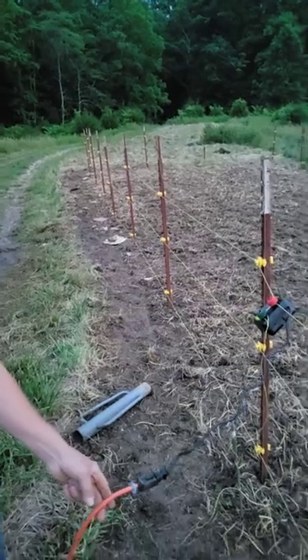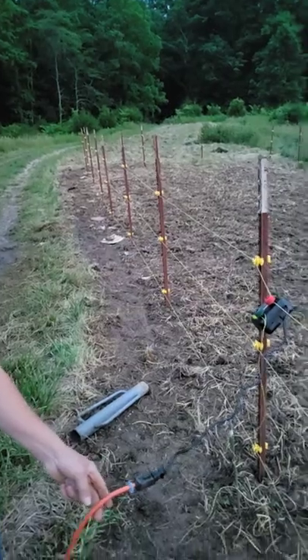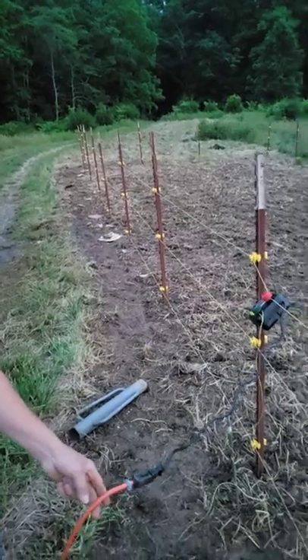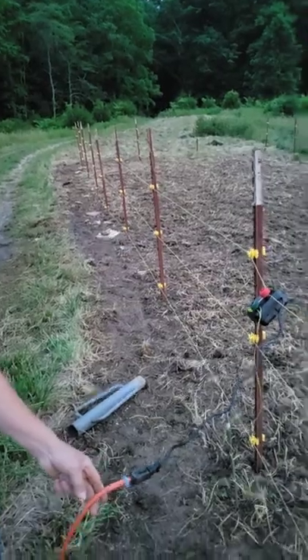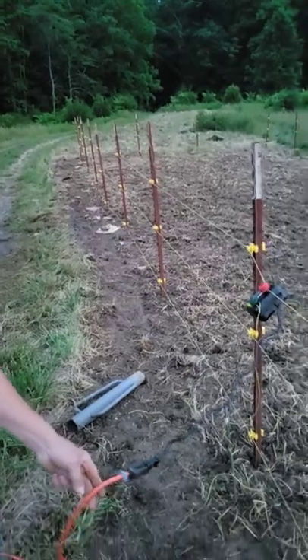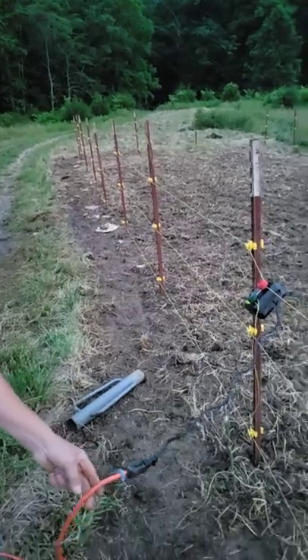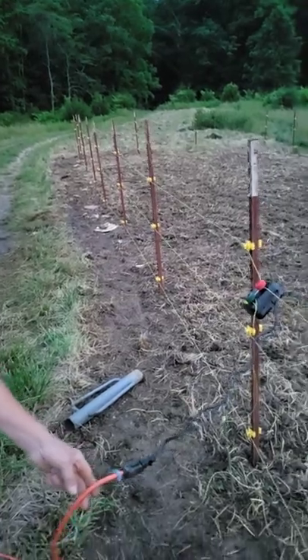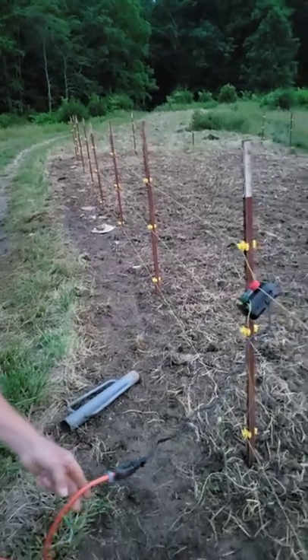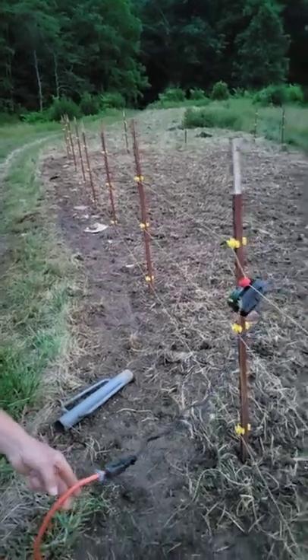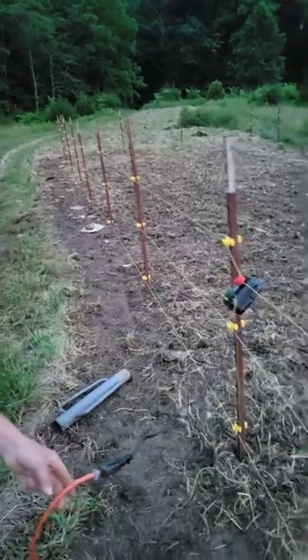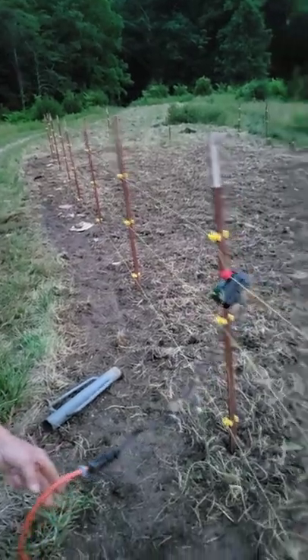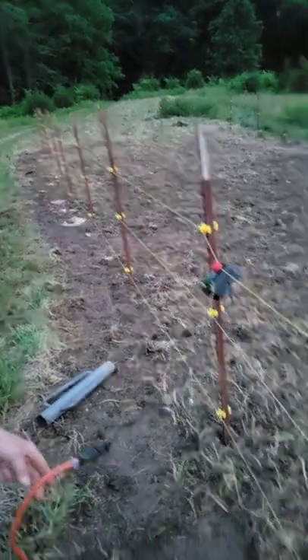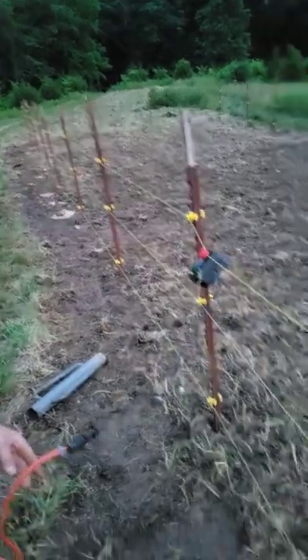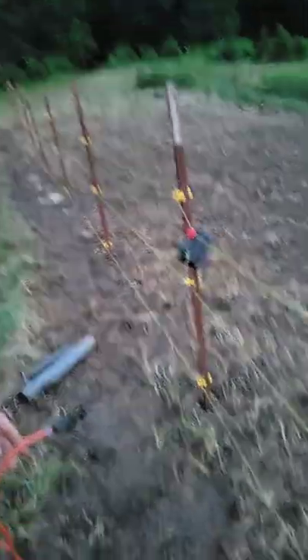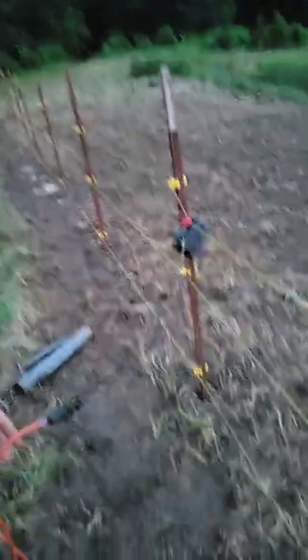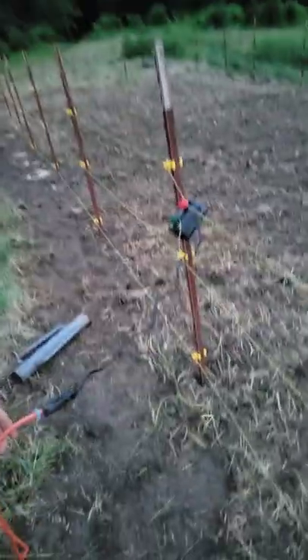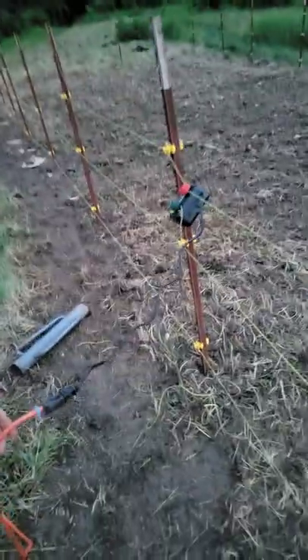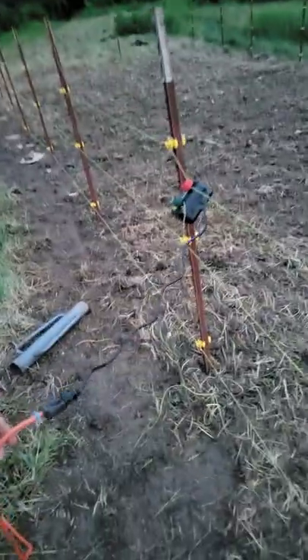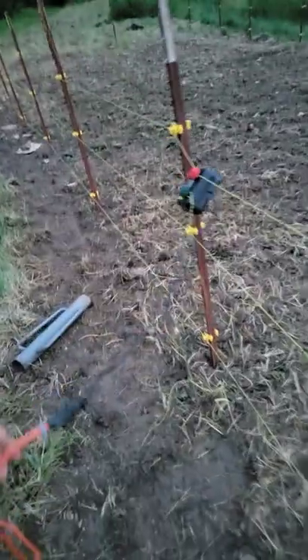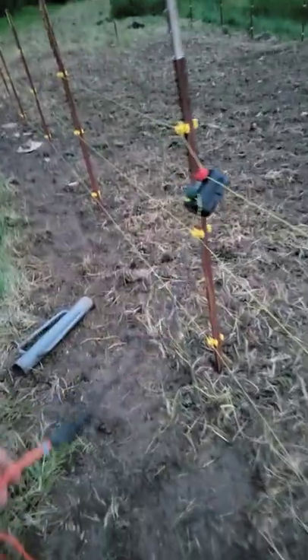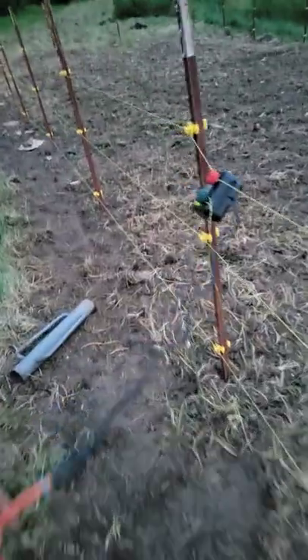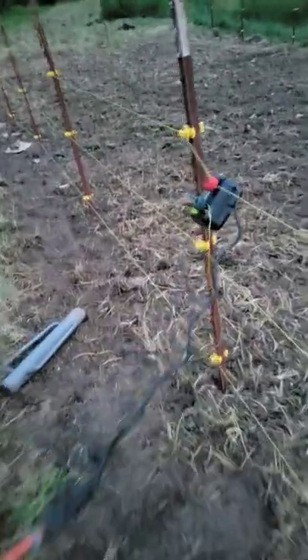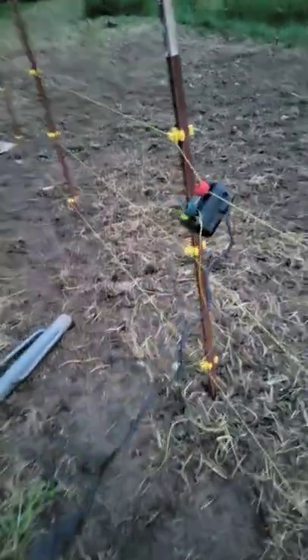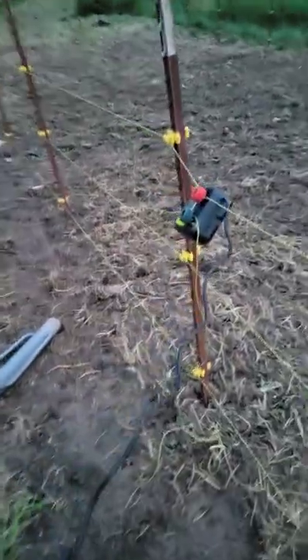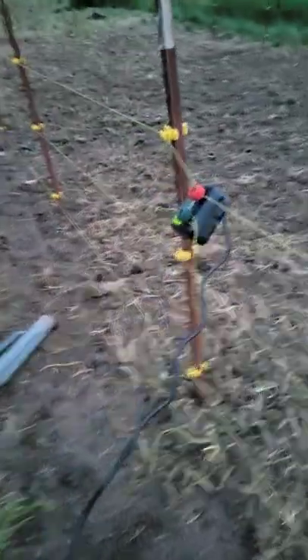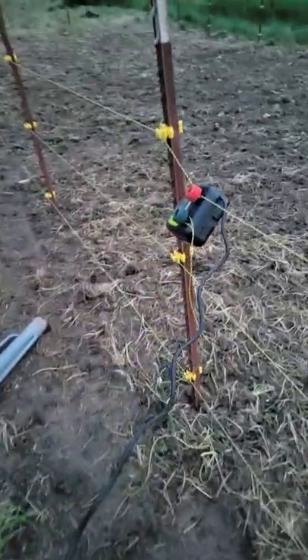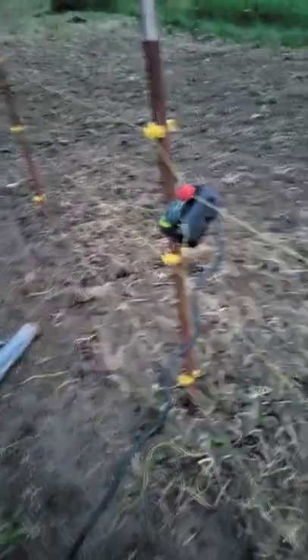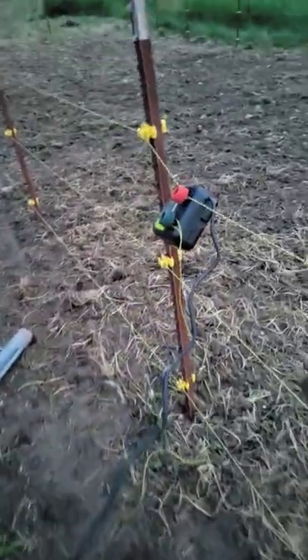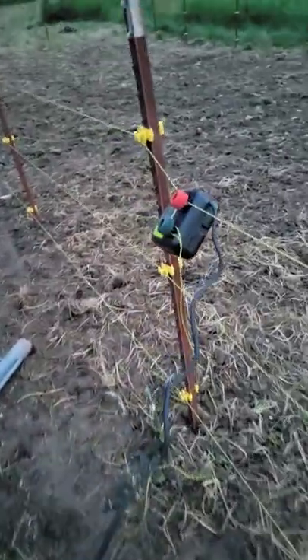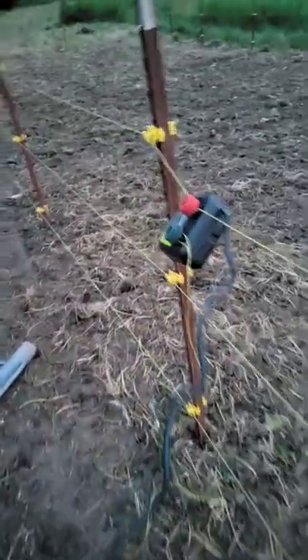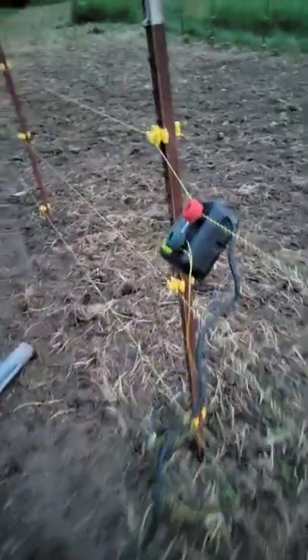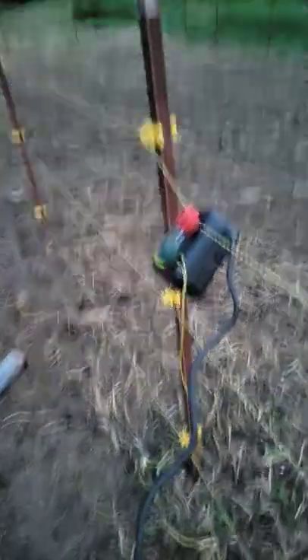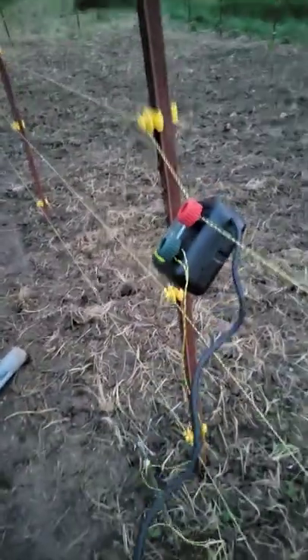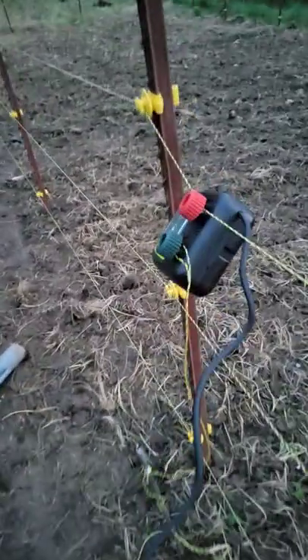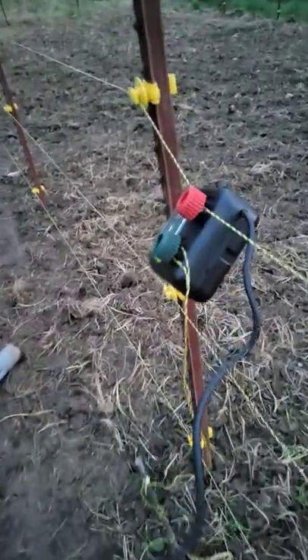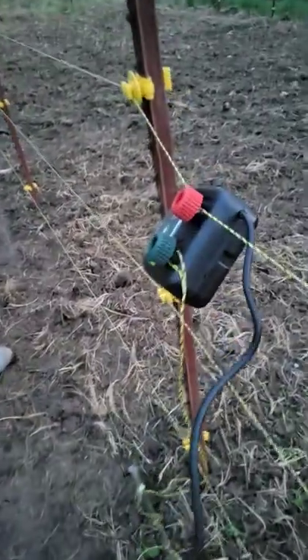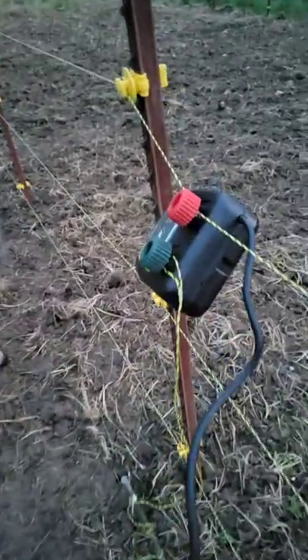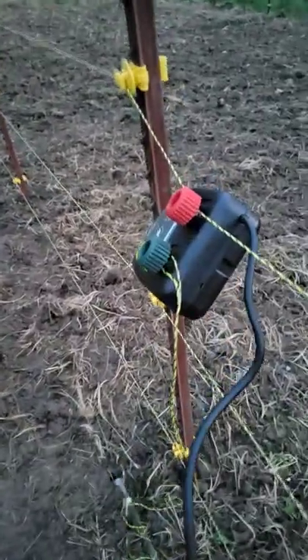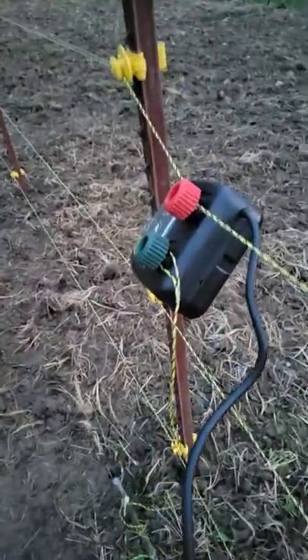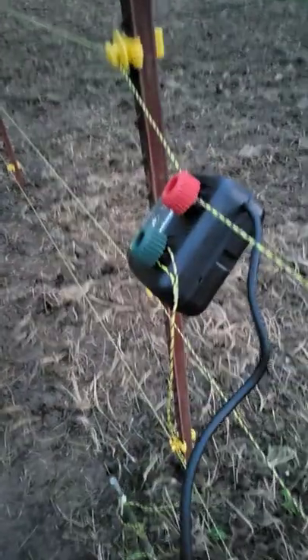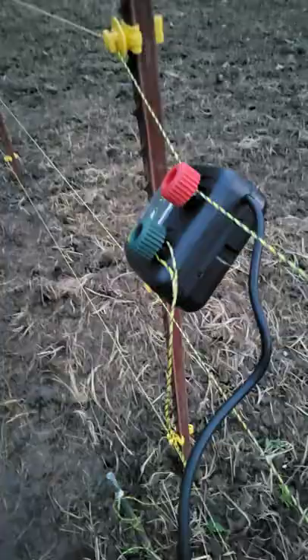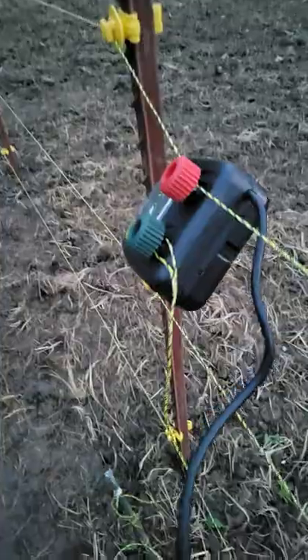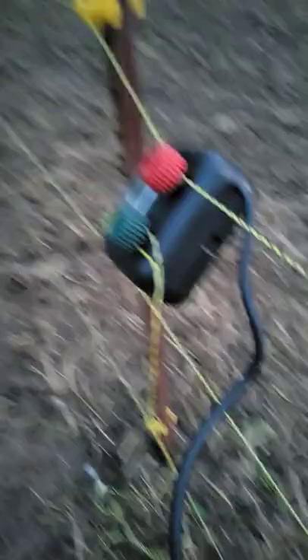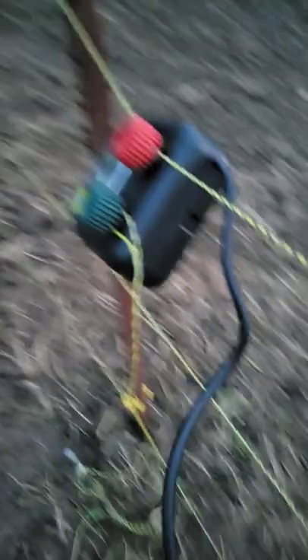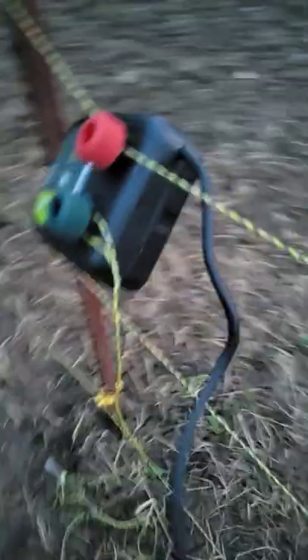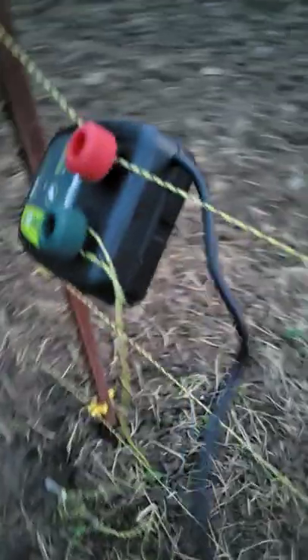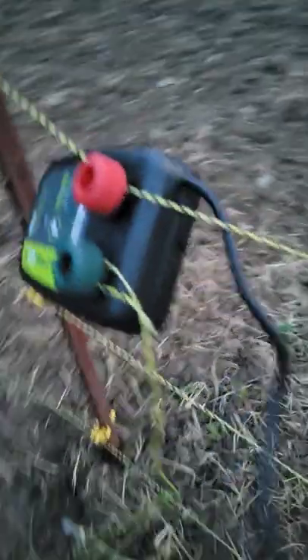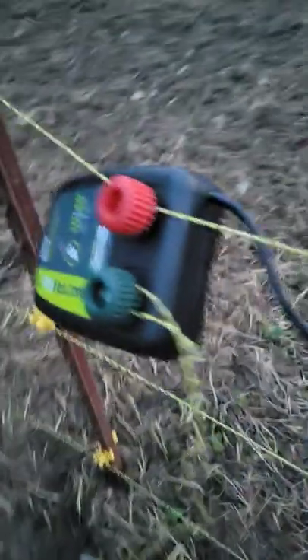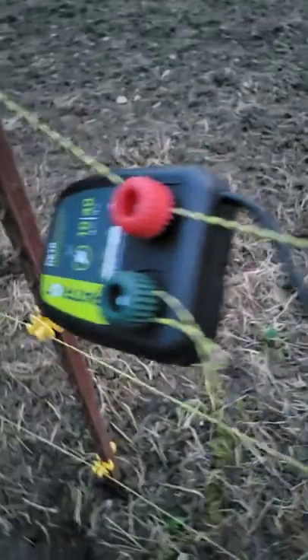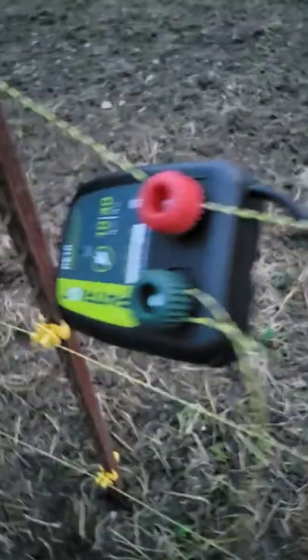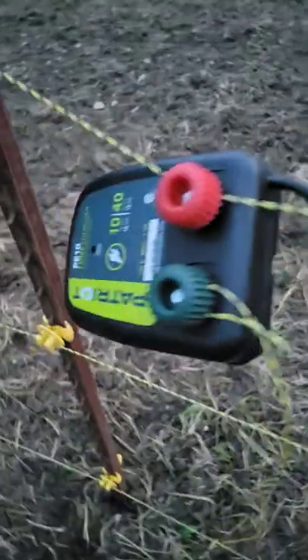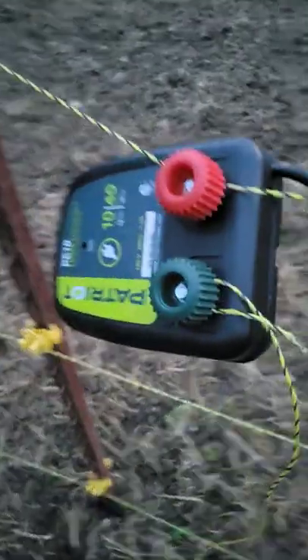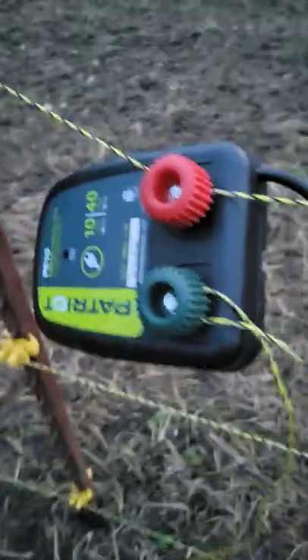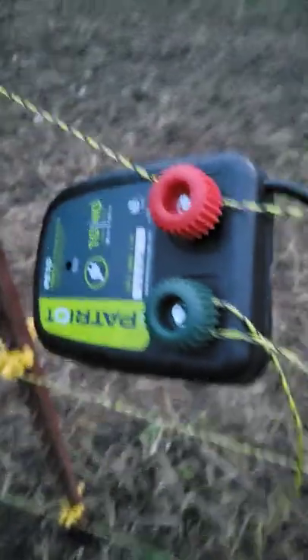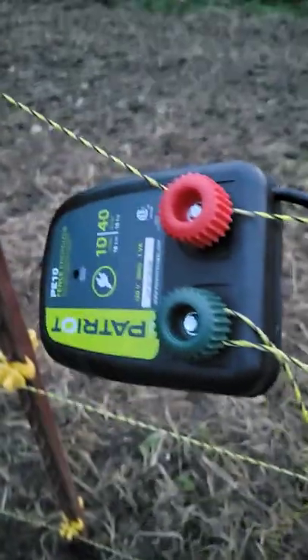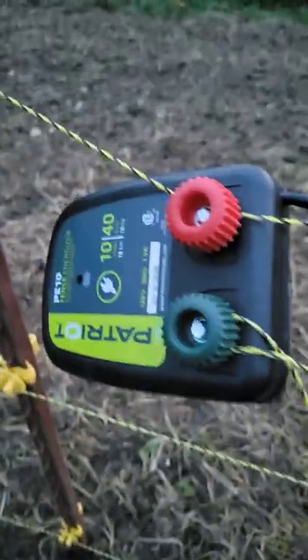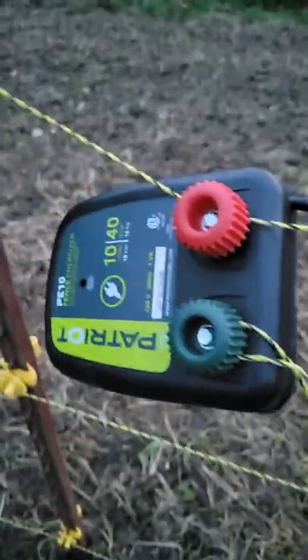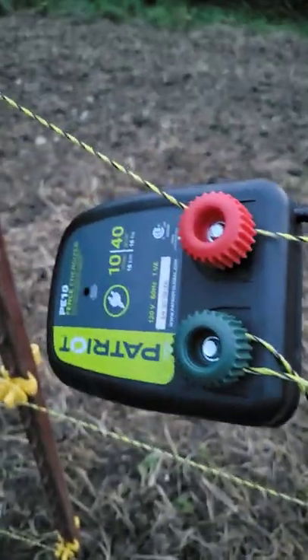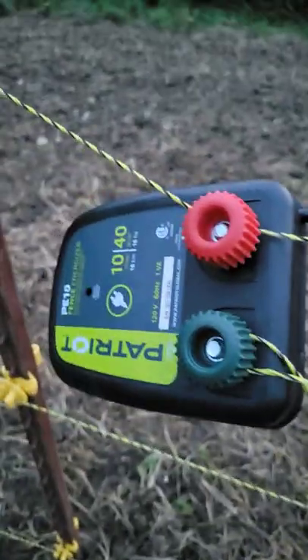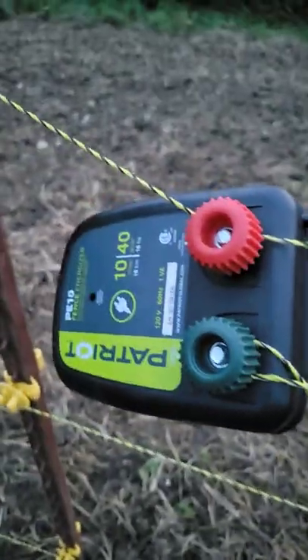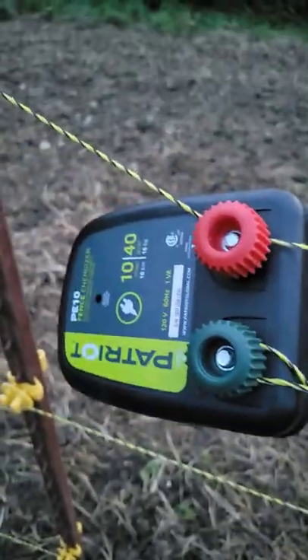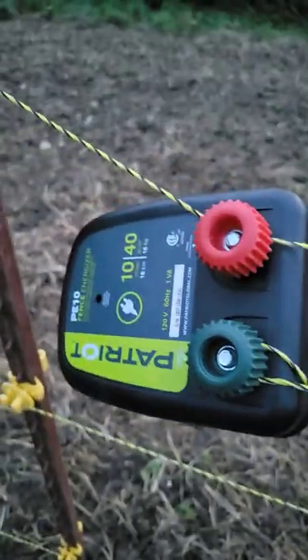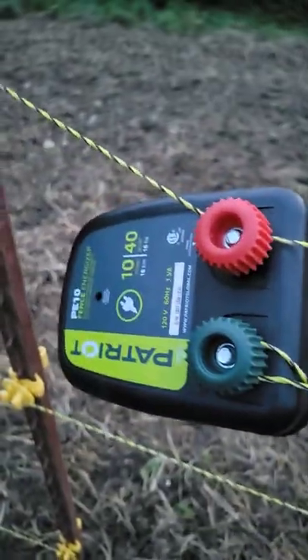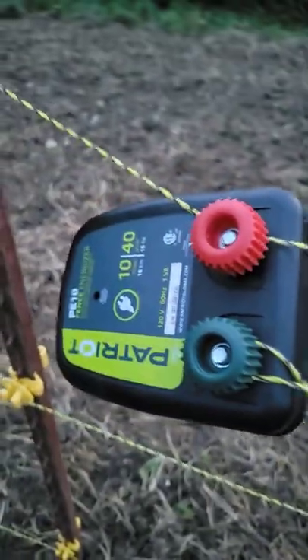We're doing a little test on our fence. We put up a little electric fence, and this is what I'm using.